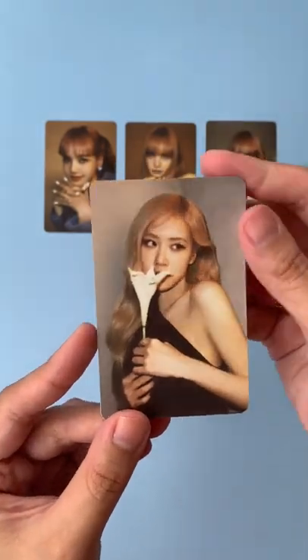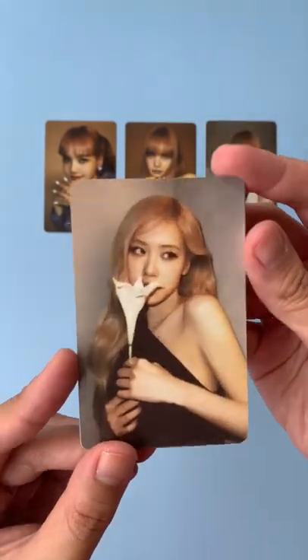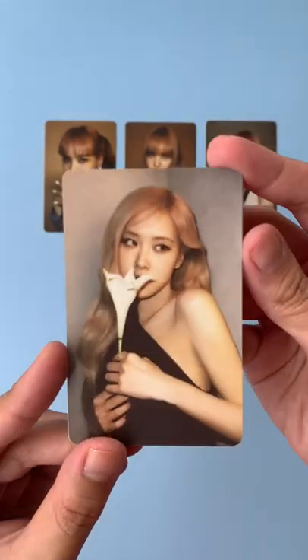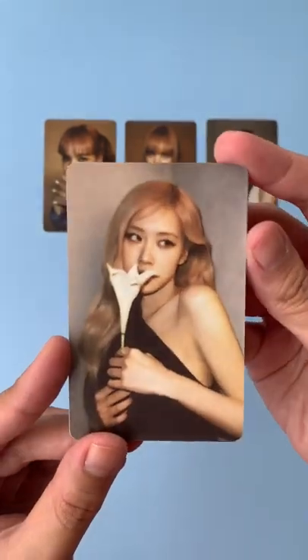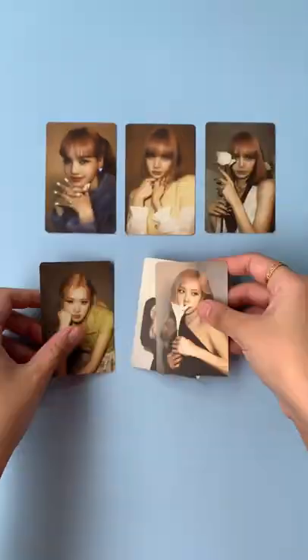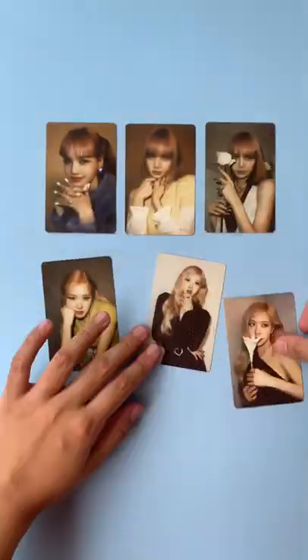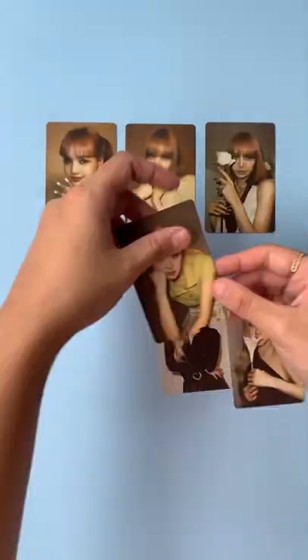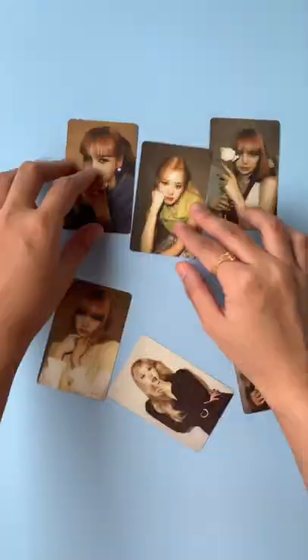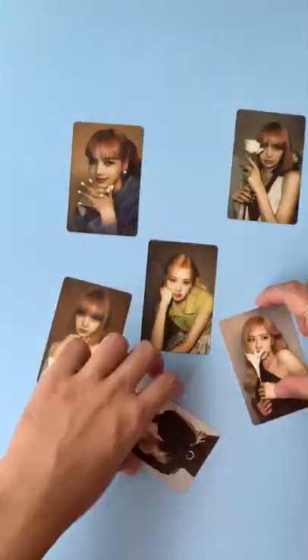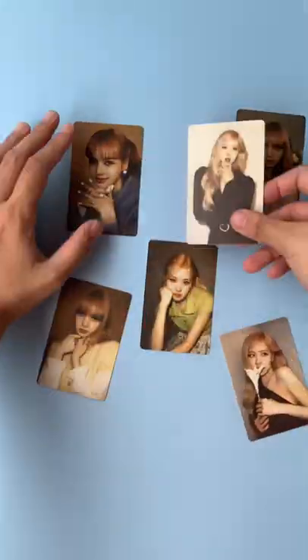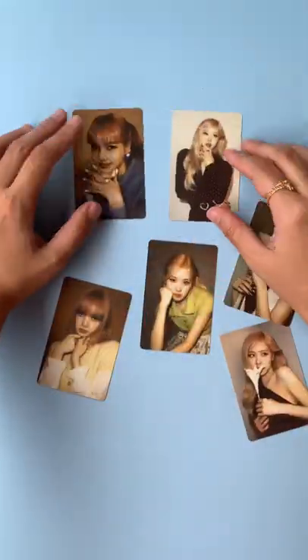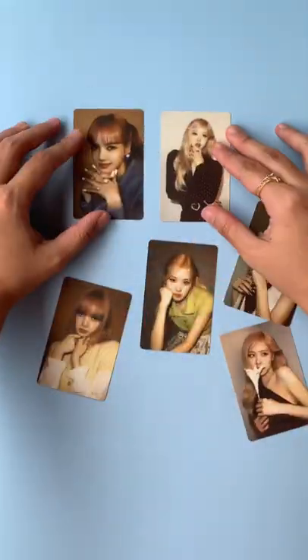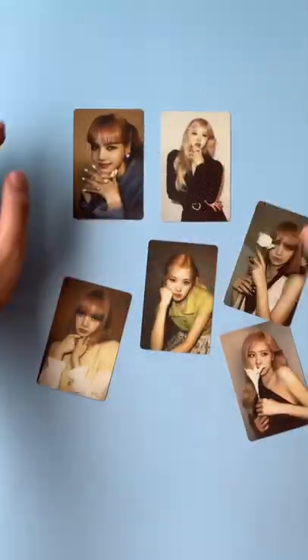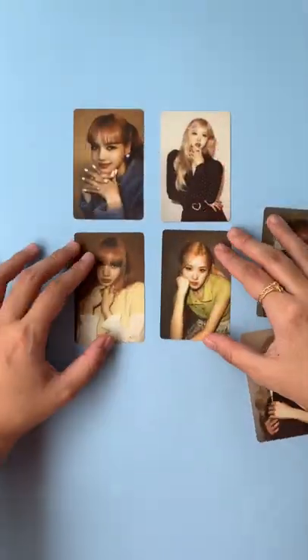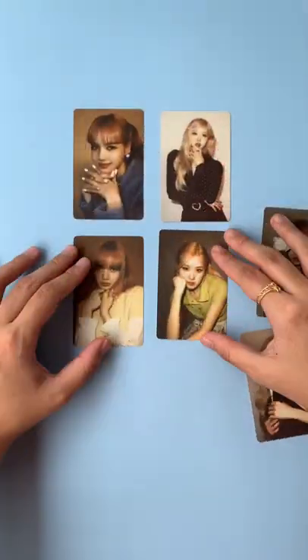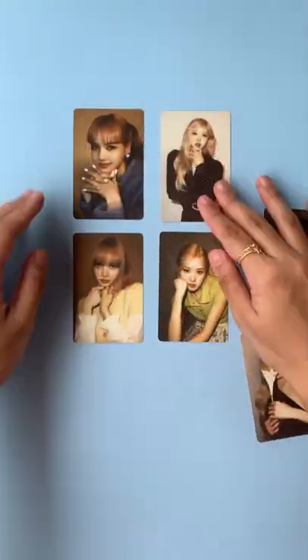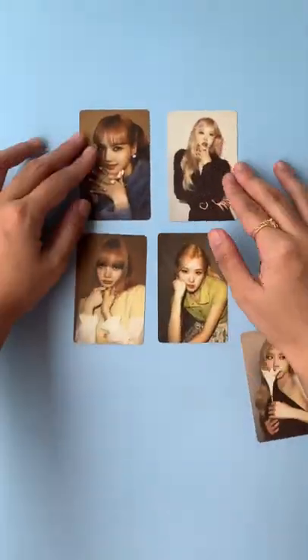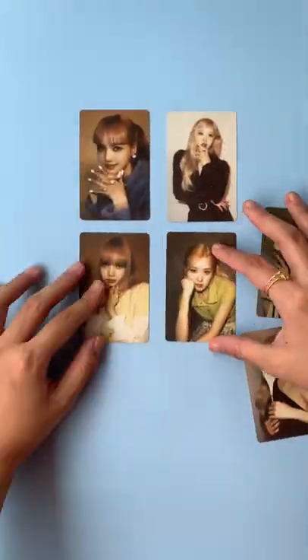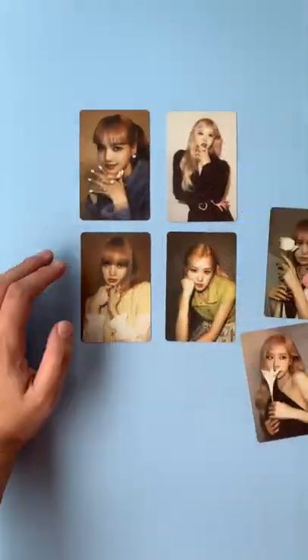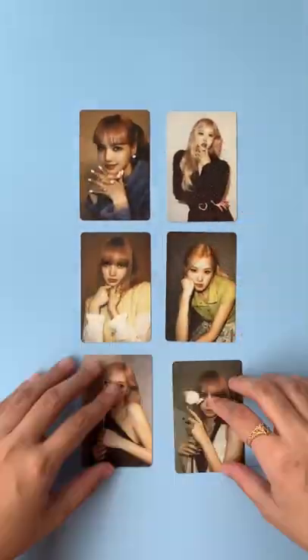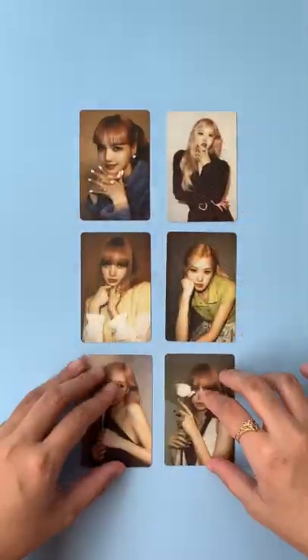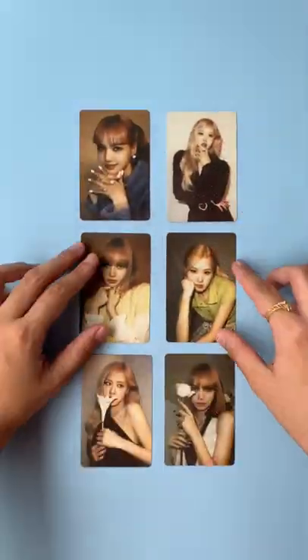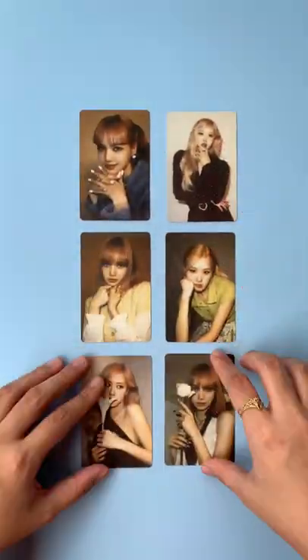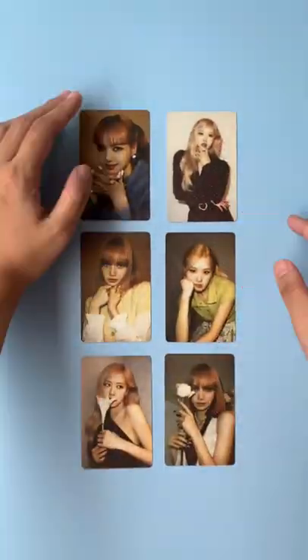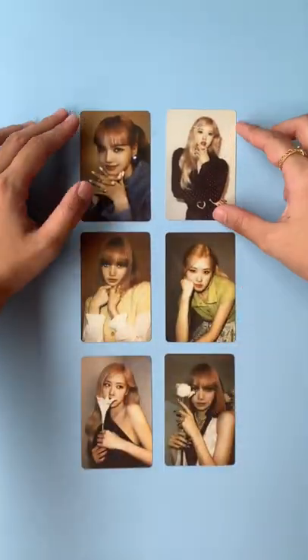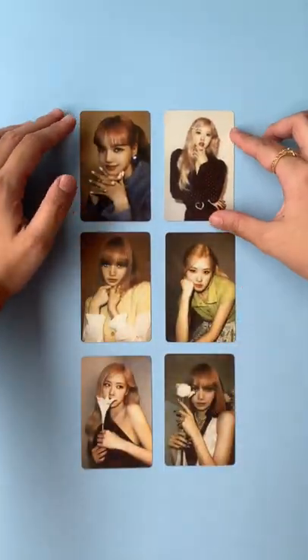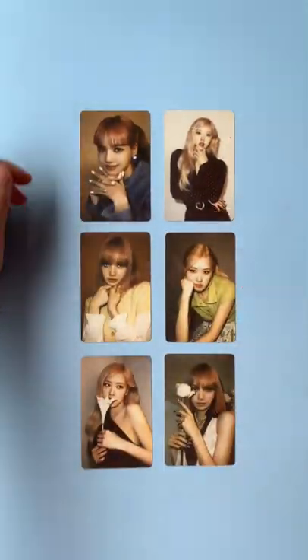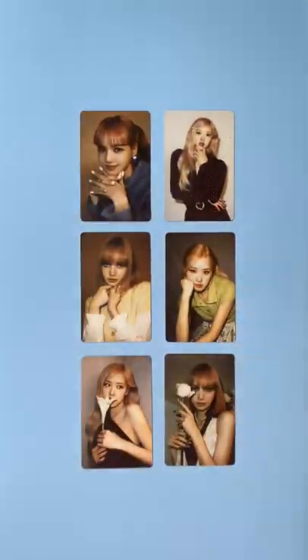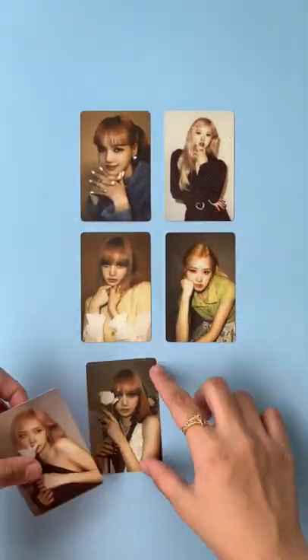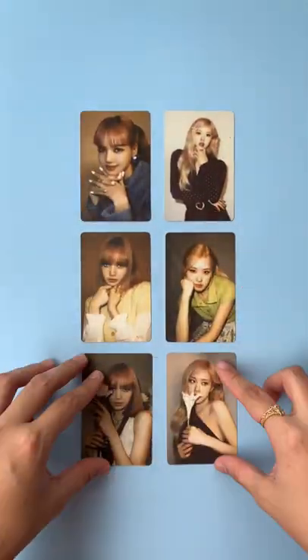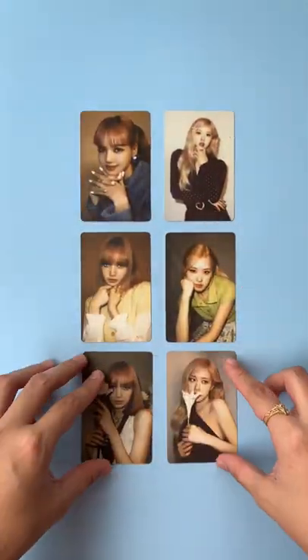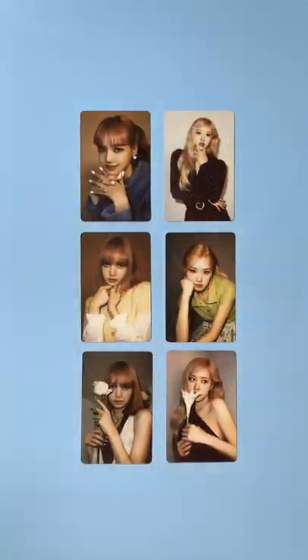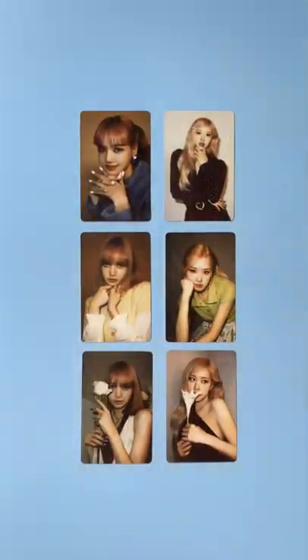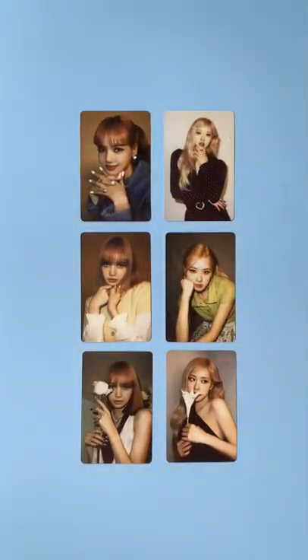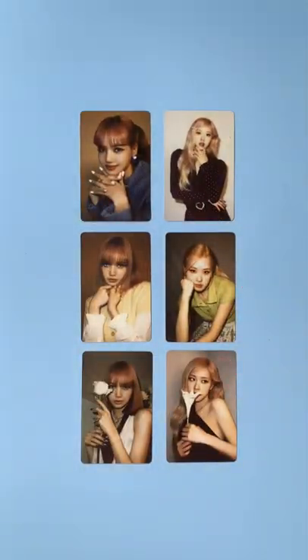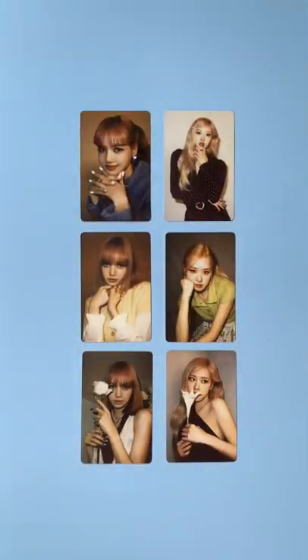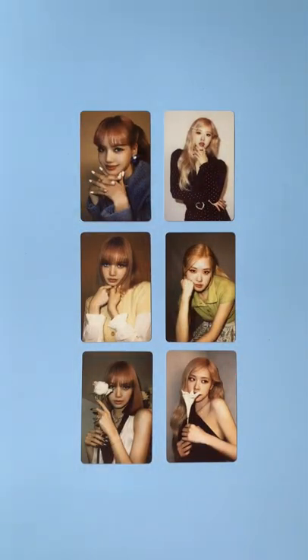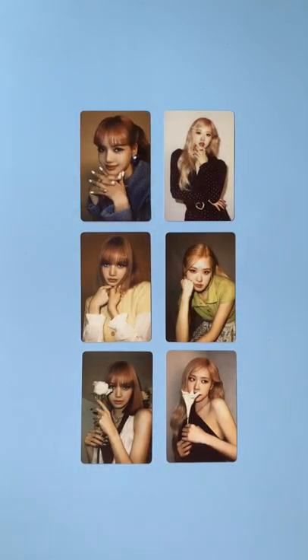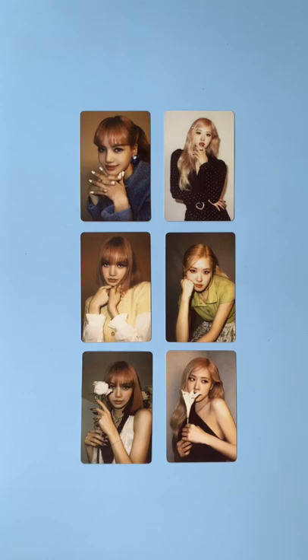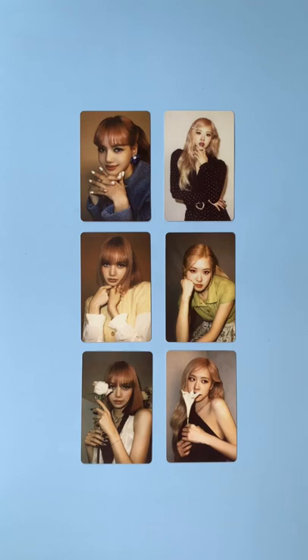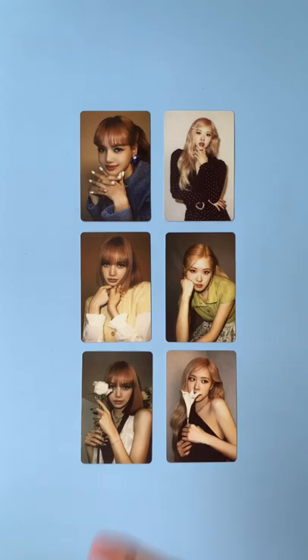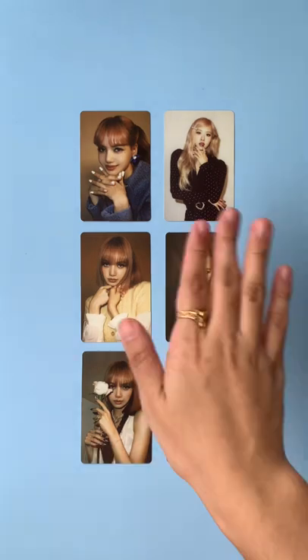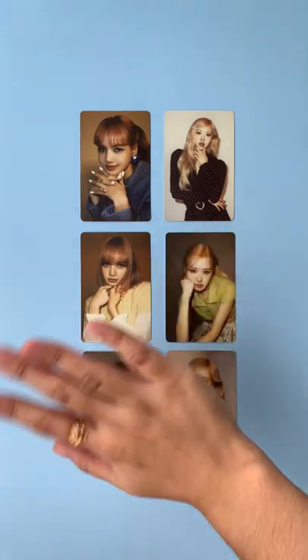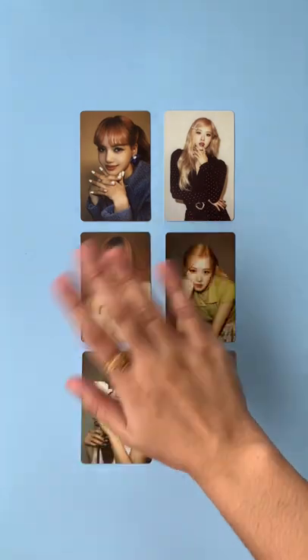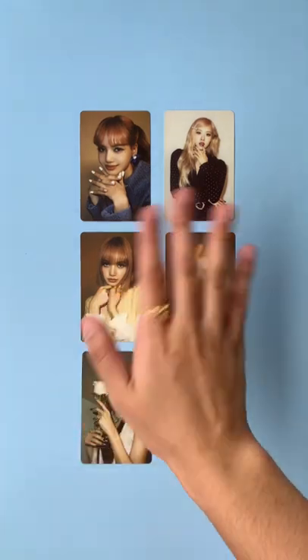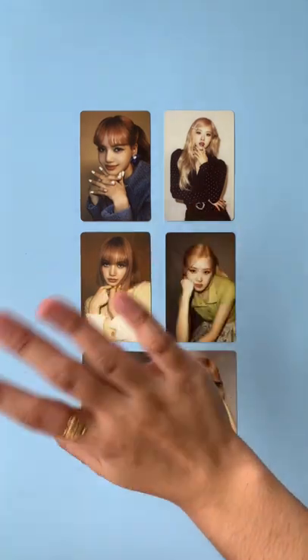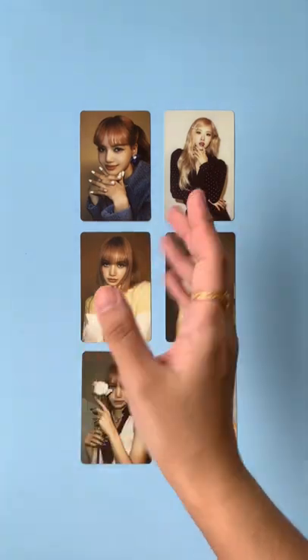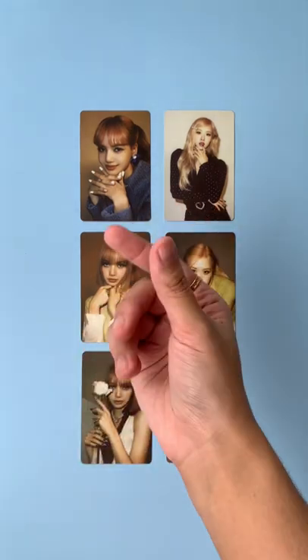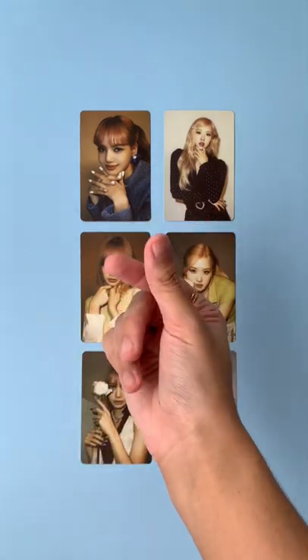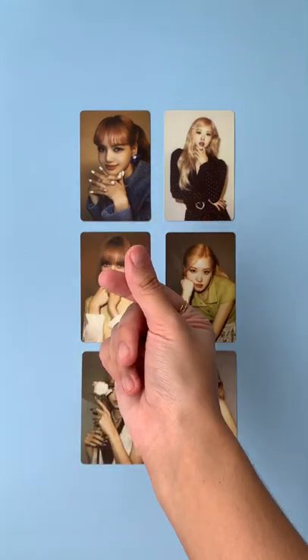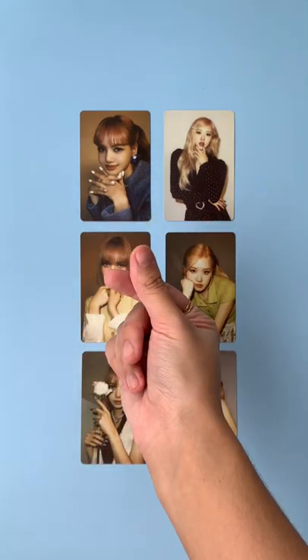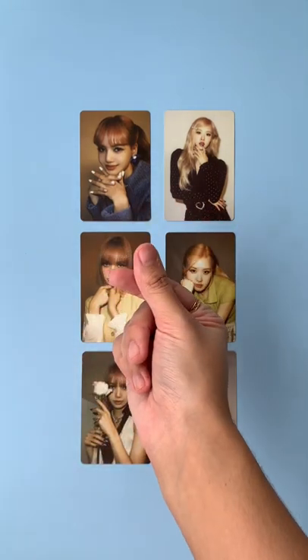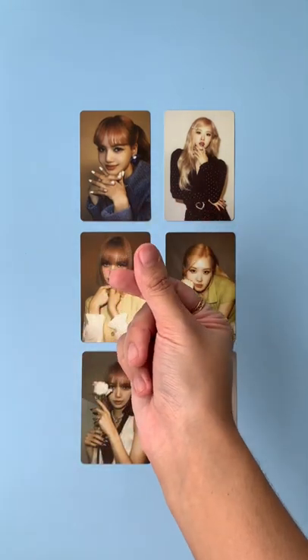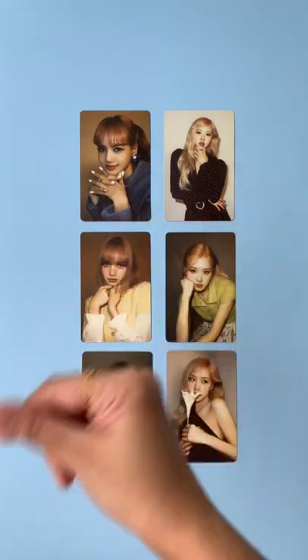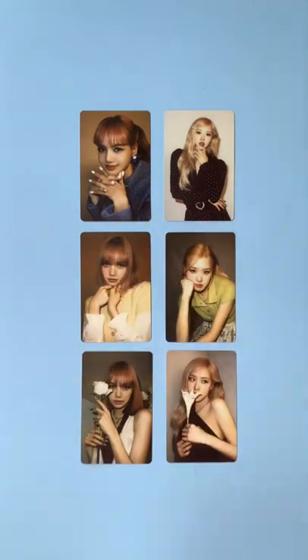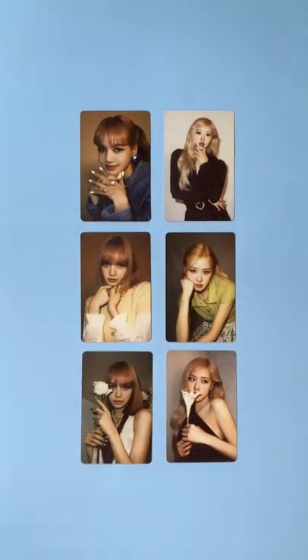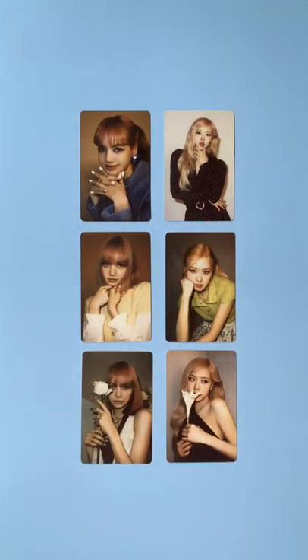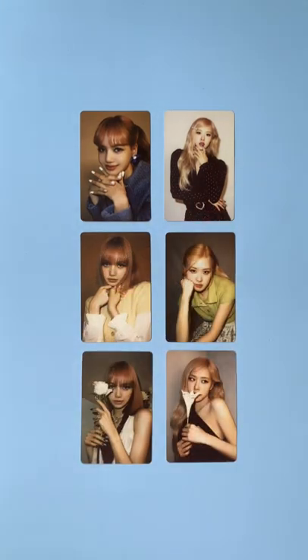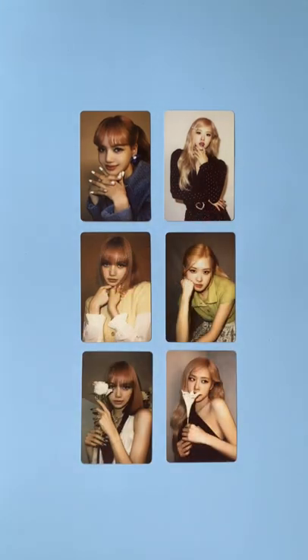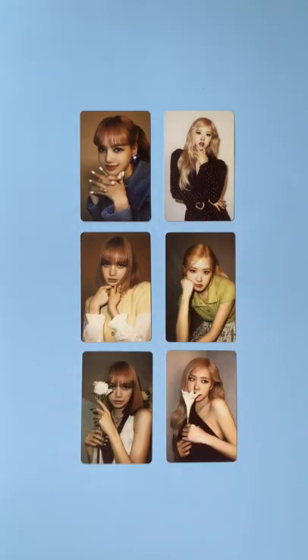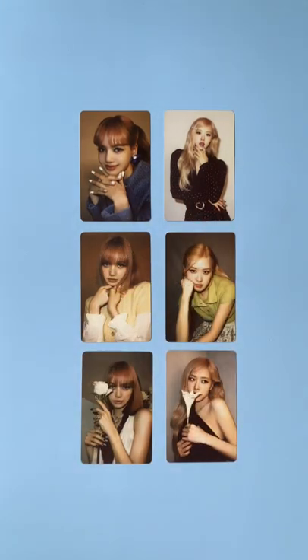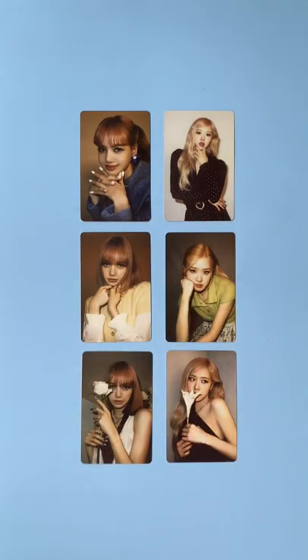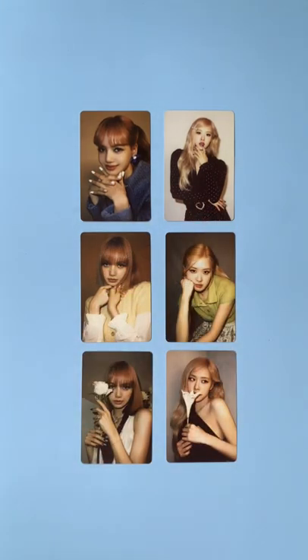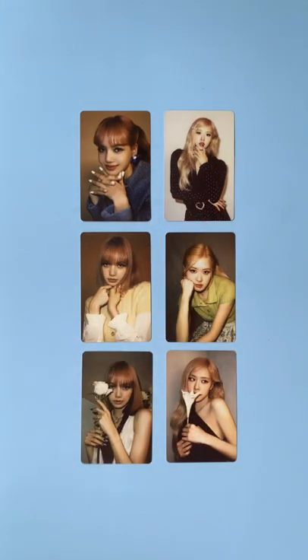Rosé is so pretty! That's all for this unboxing video. Like and subscribe for more Blackpink content!